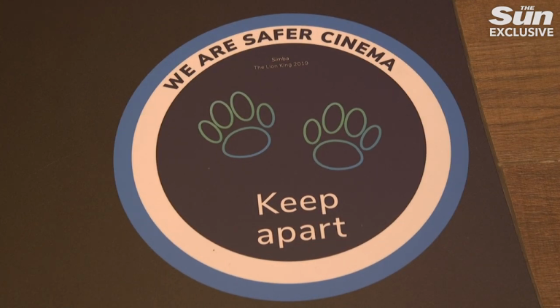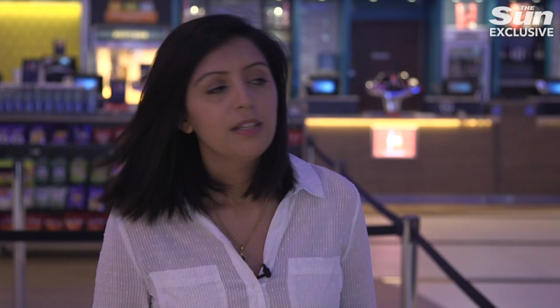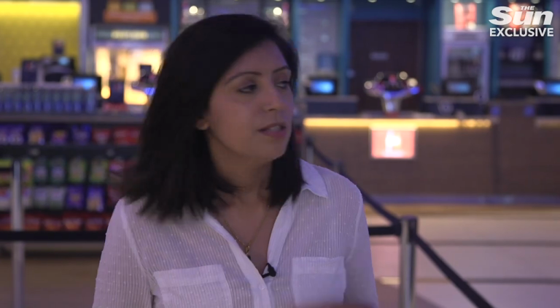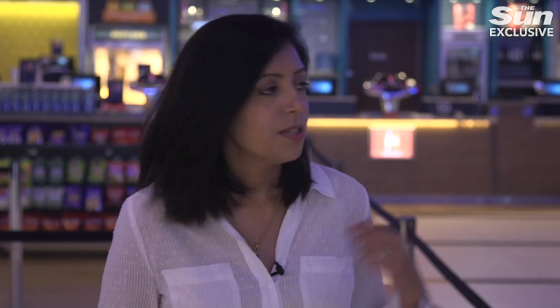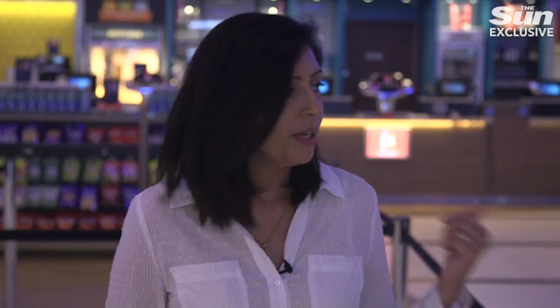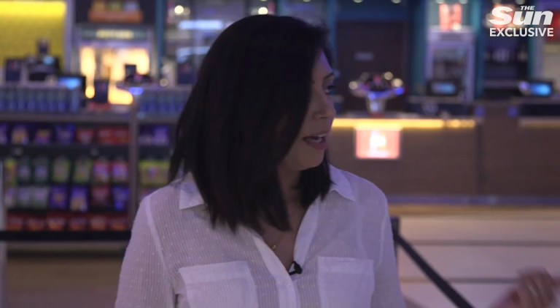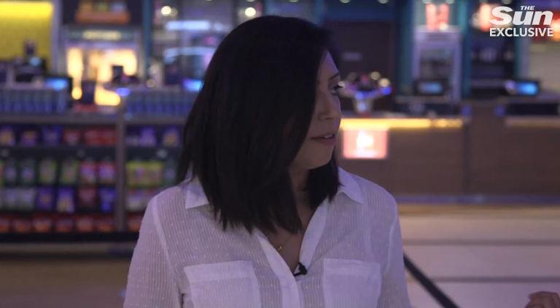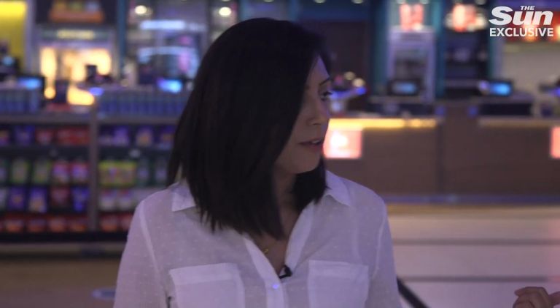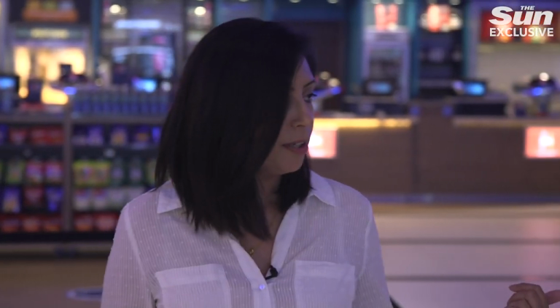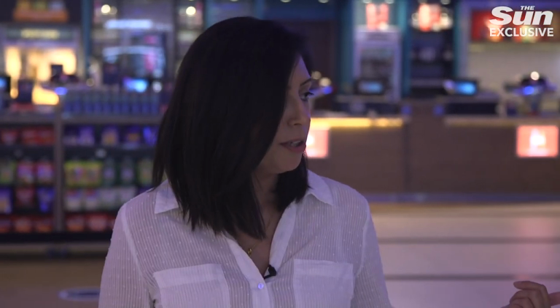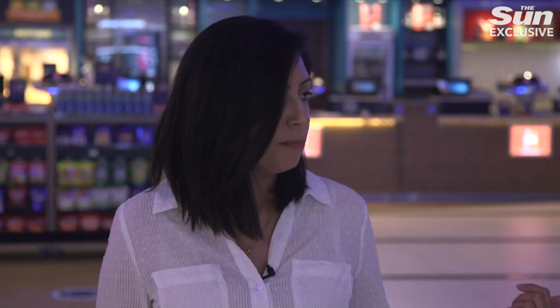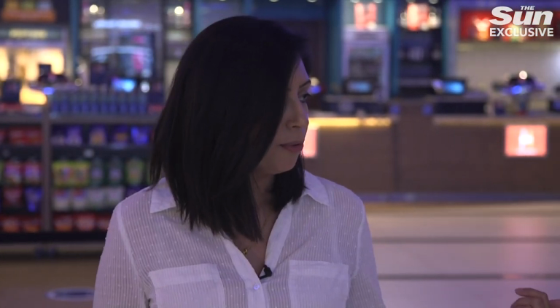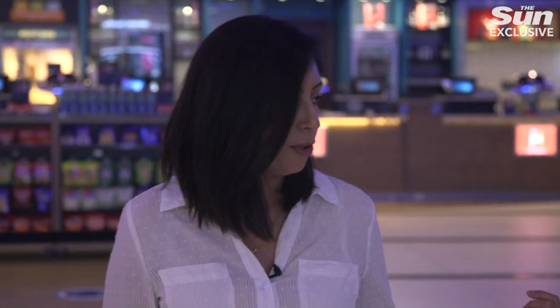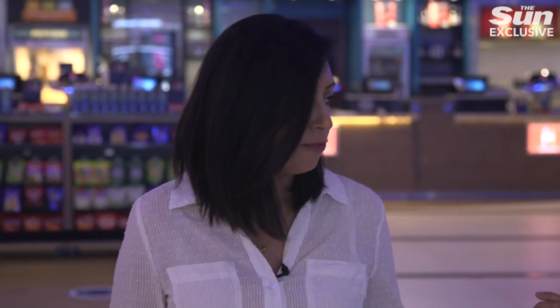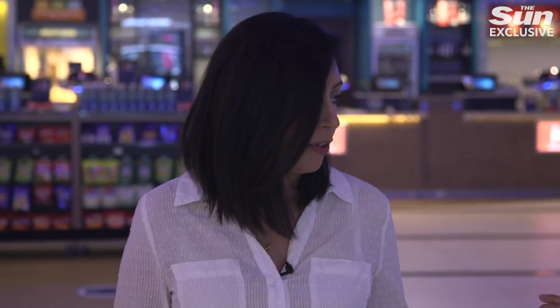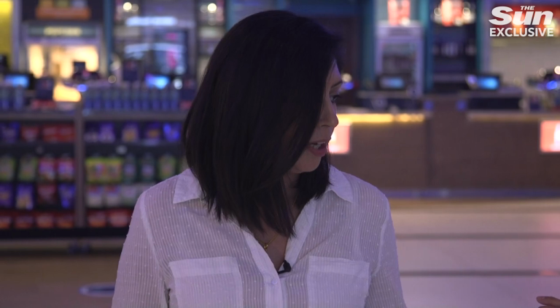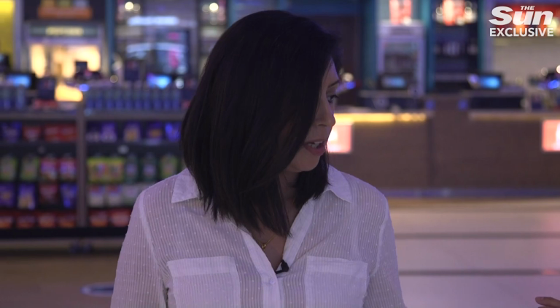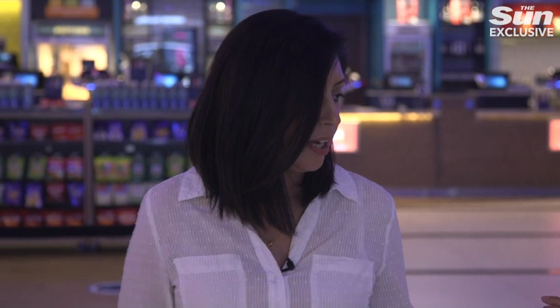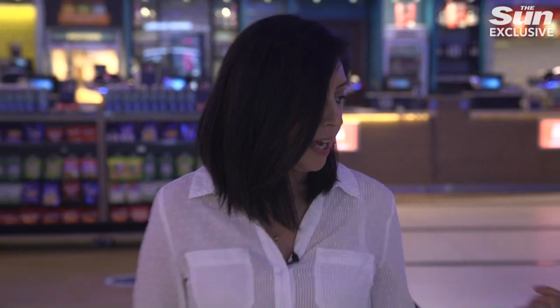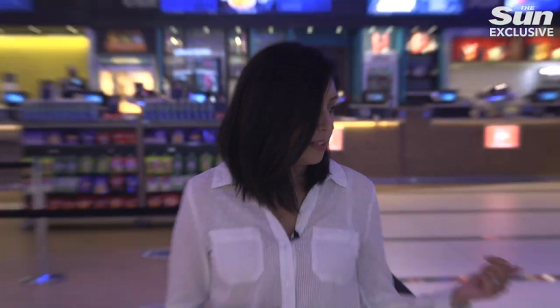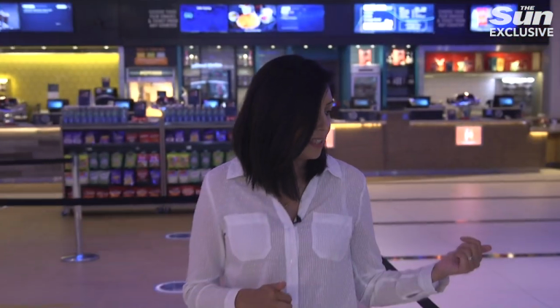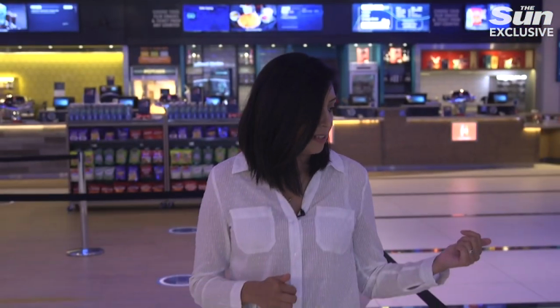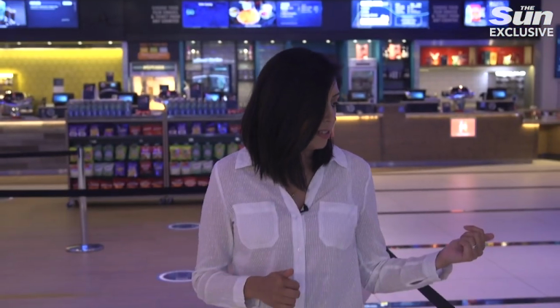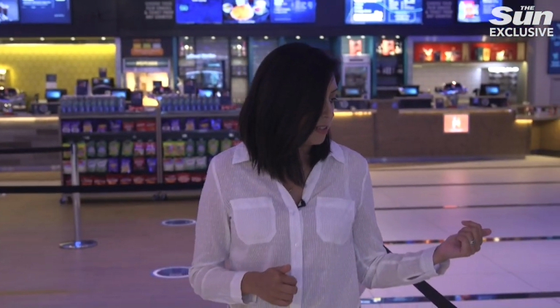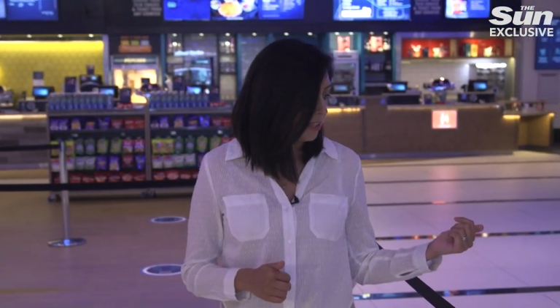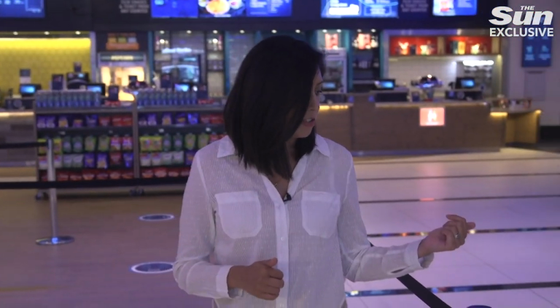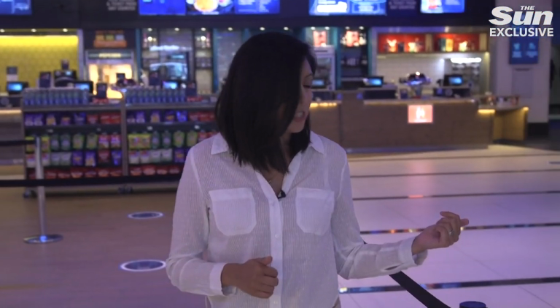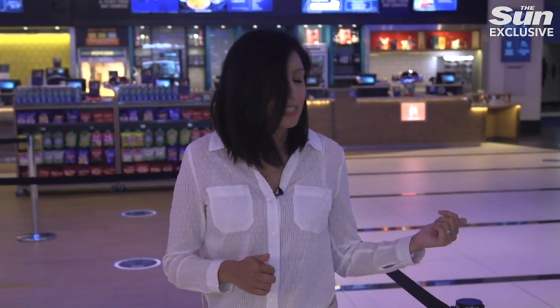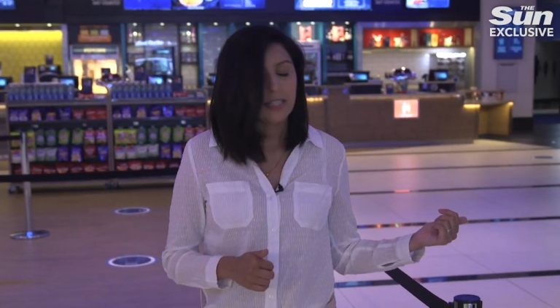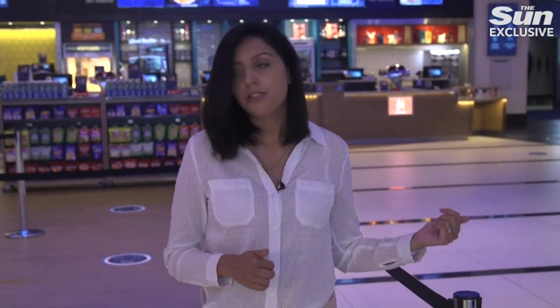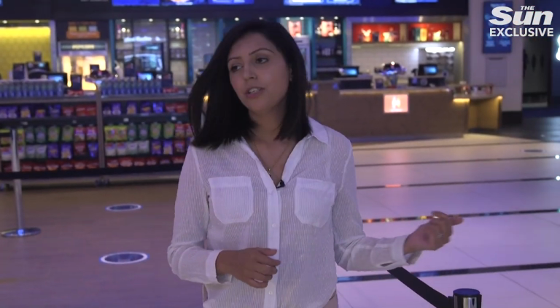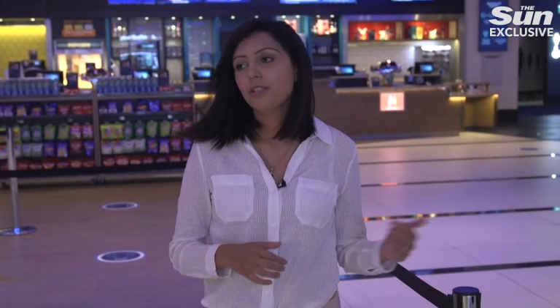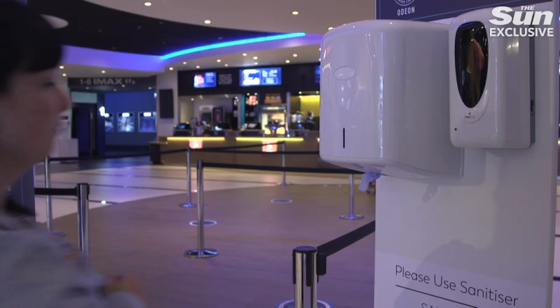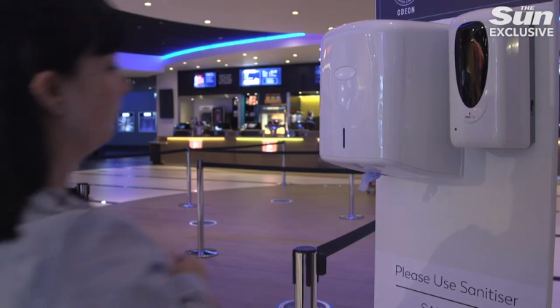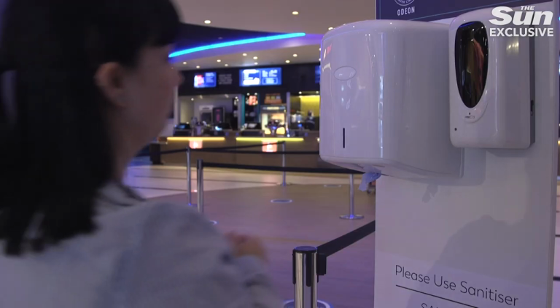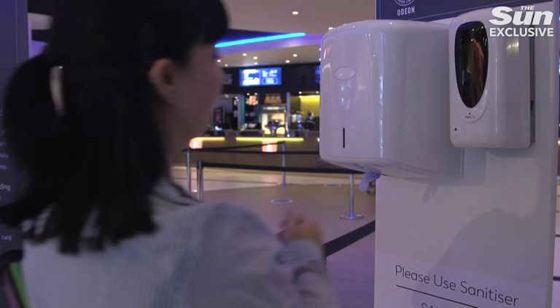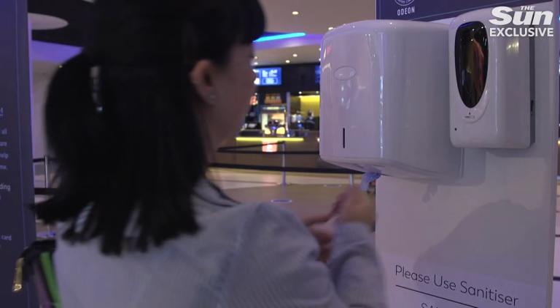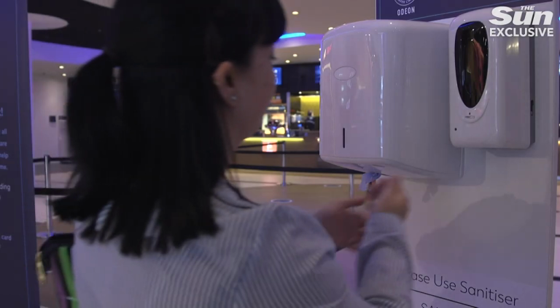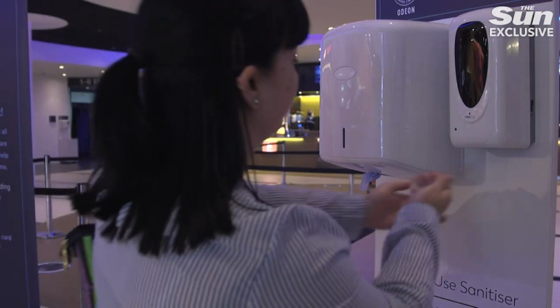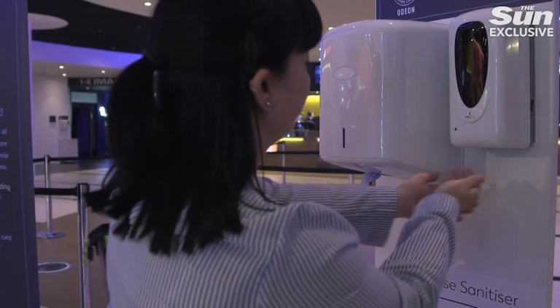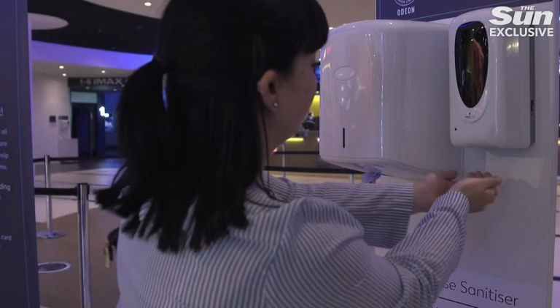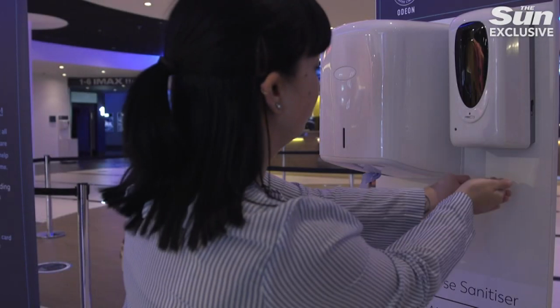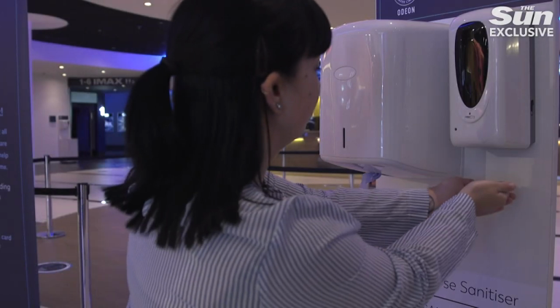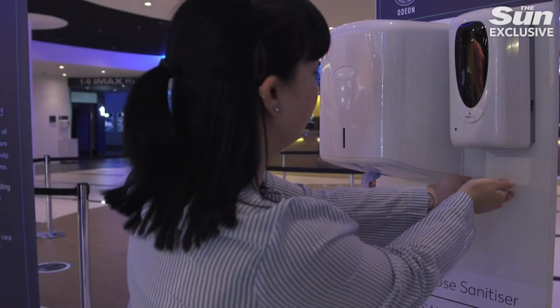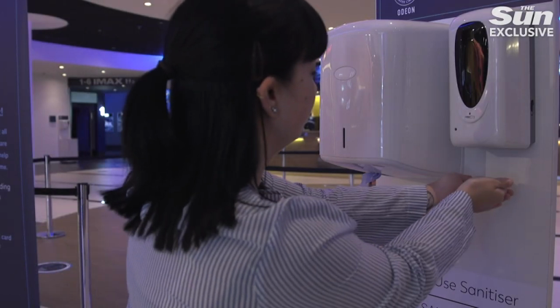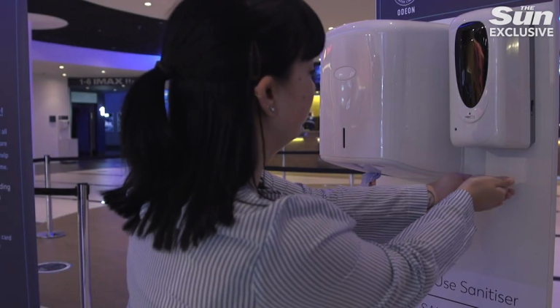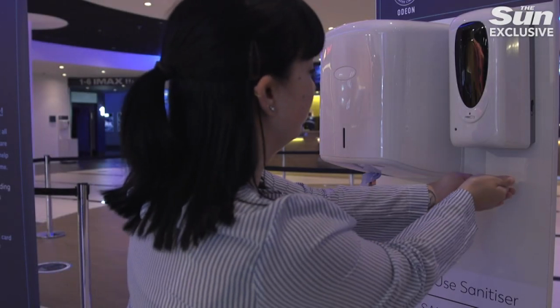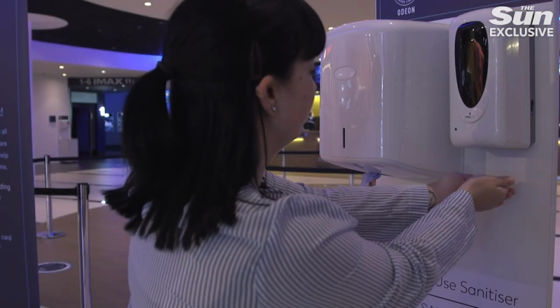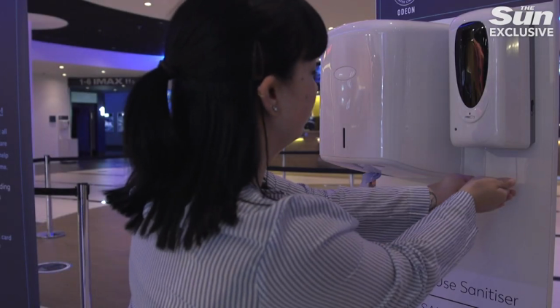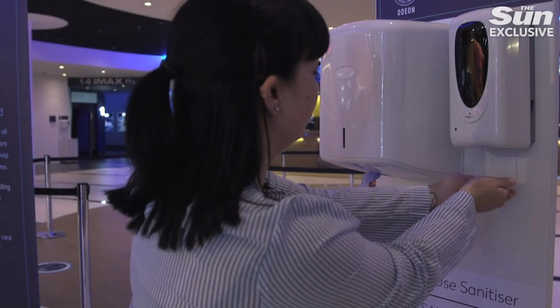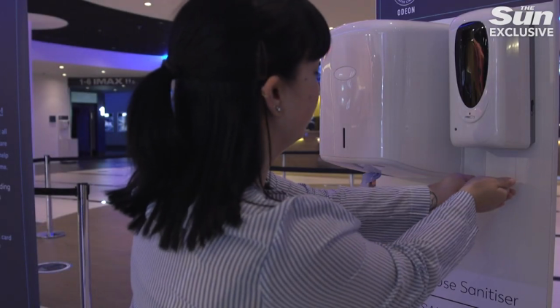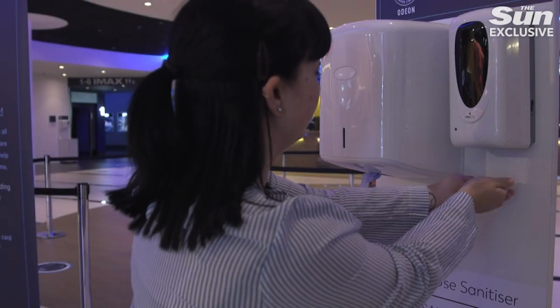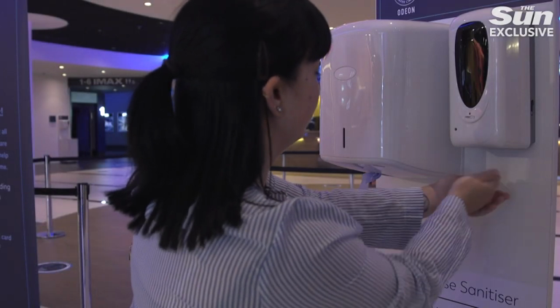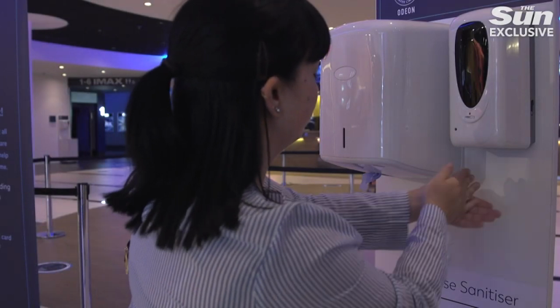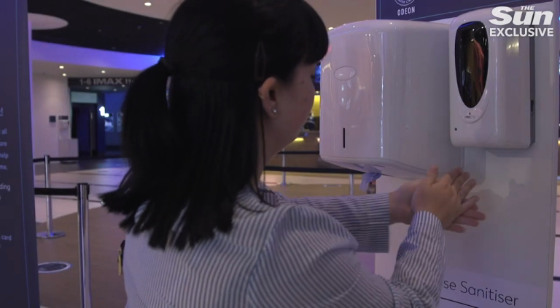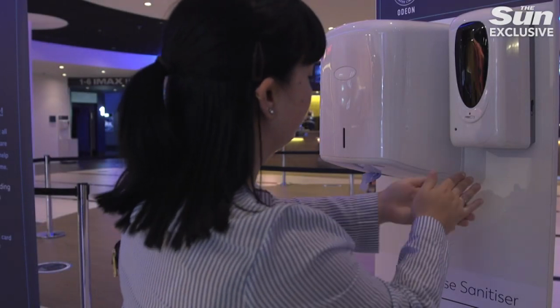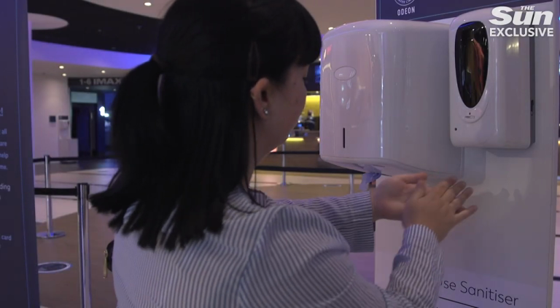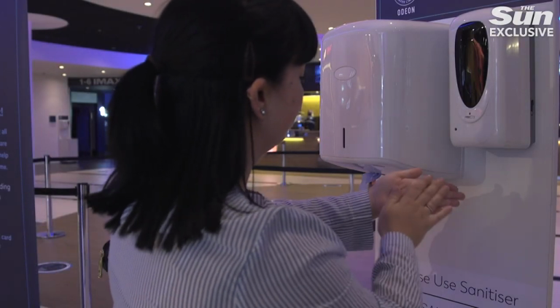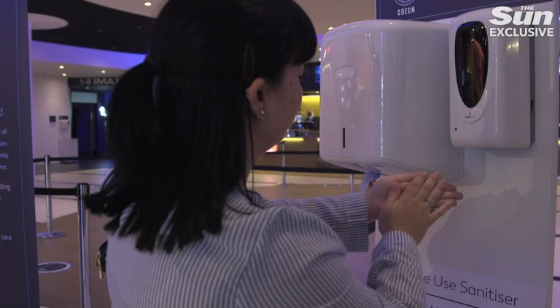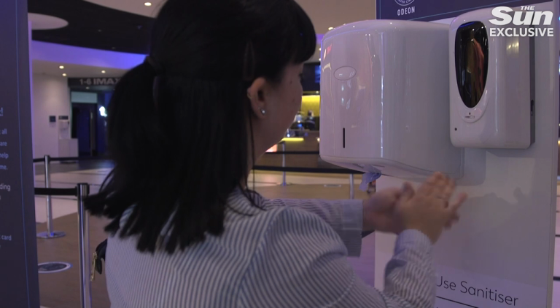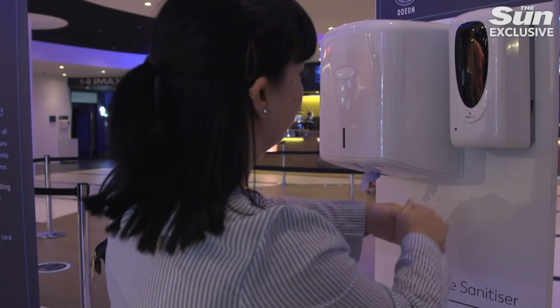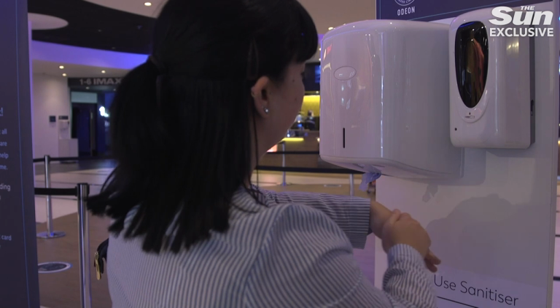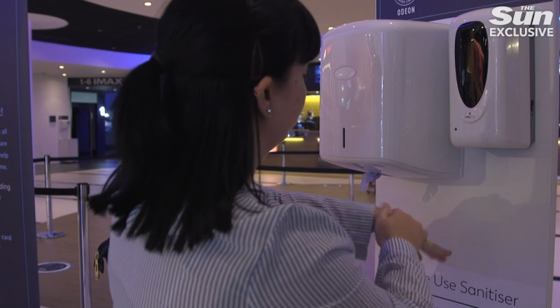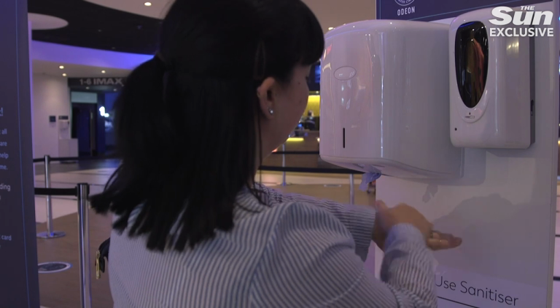We have a number of hand sanitisation stations dotted around the cinema for our guests to use as frequently as they wish to do so.